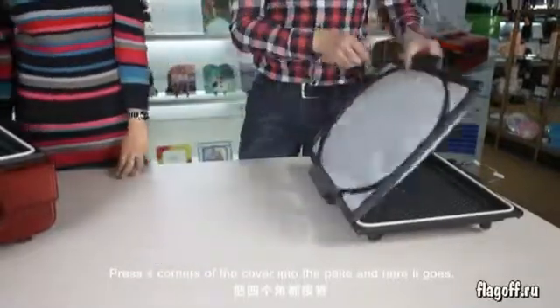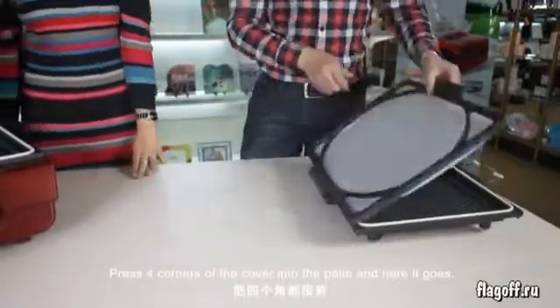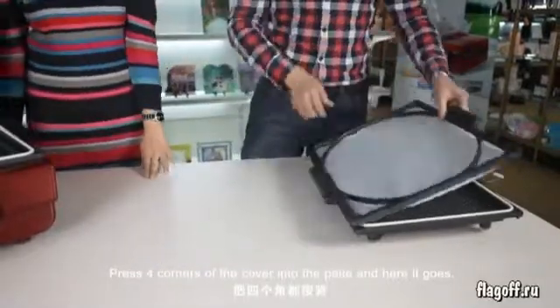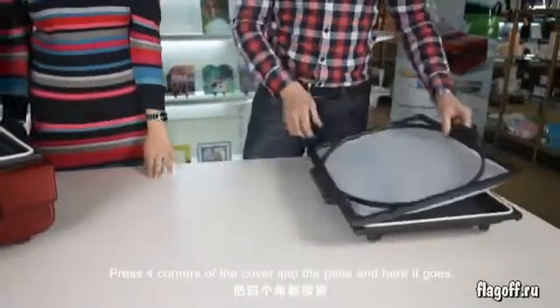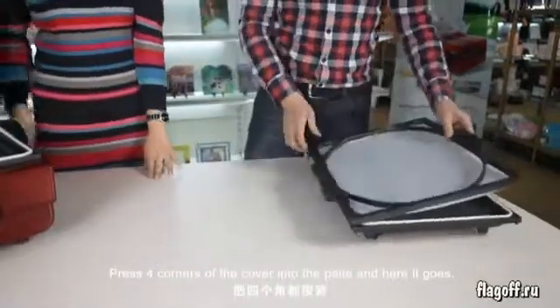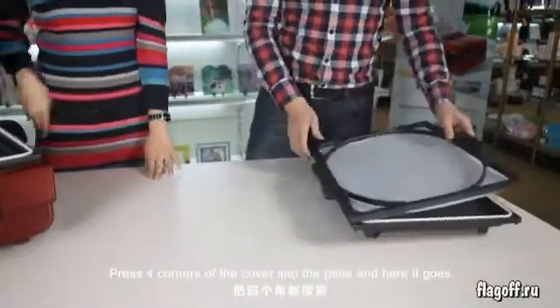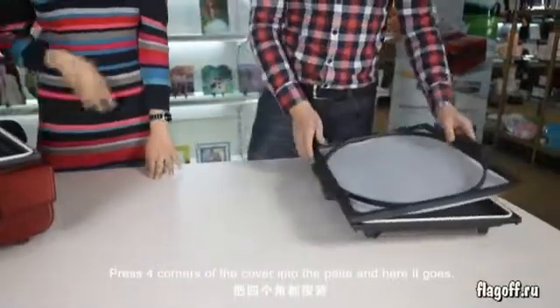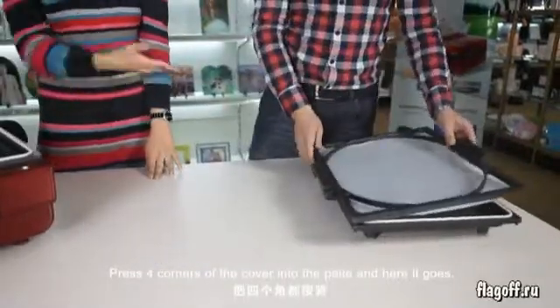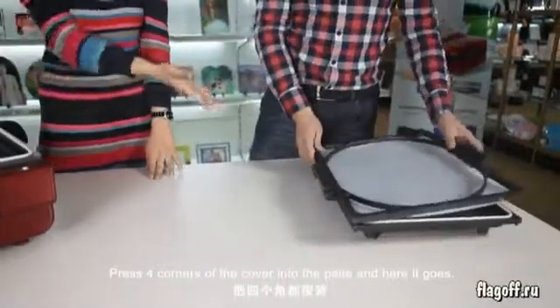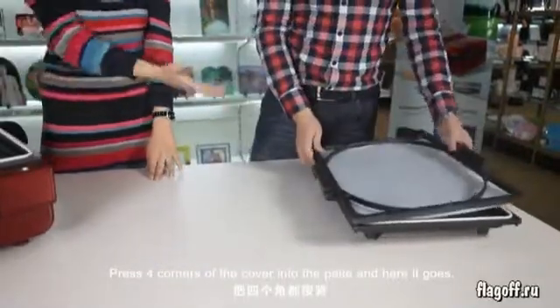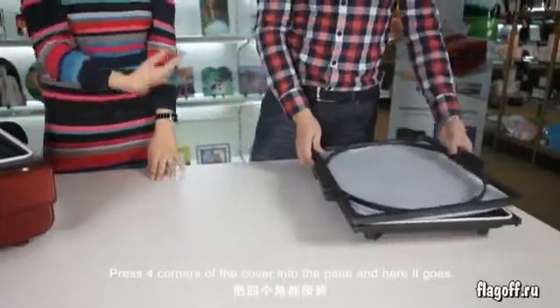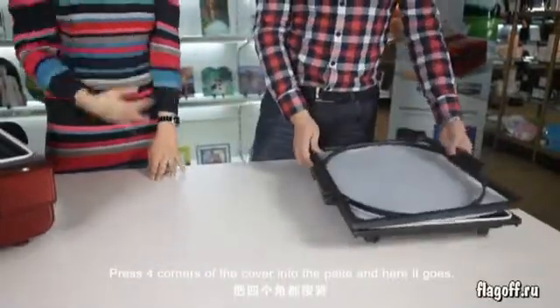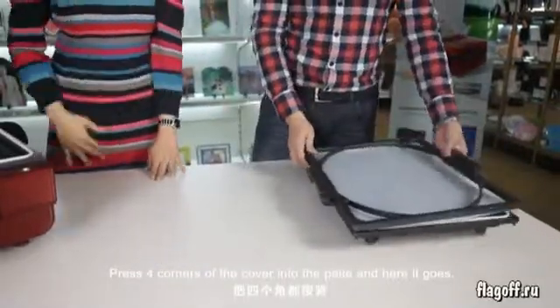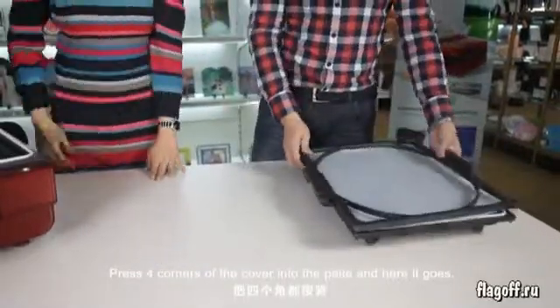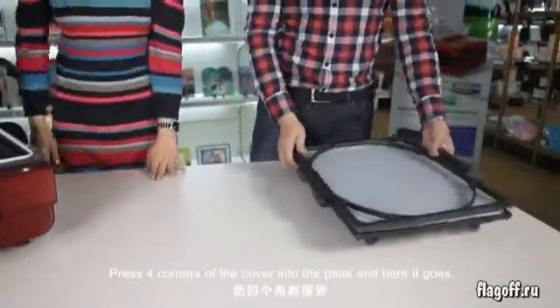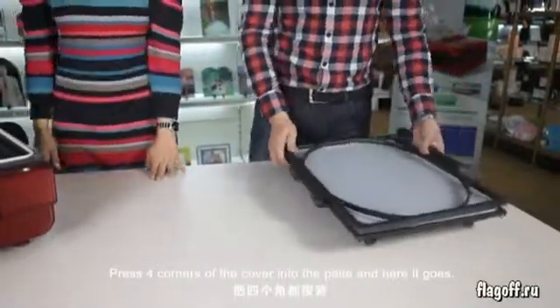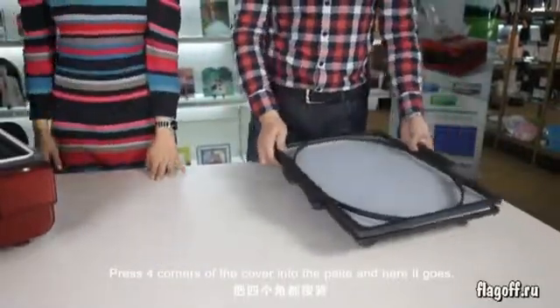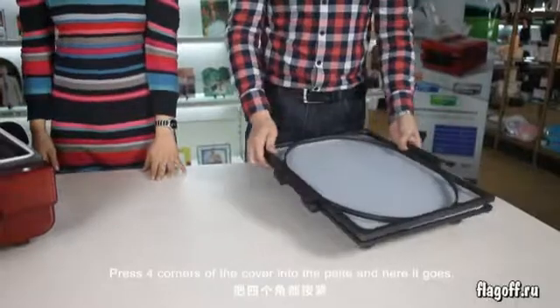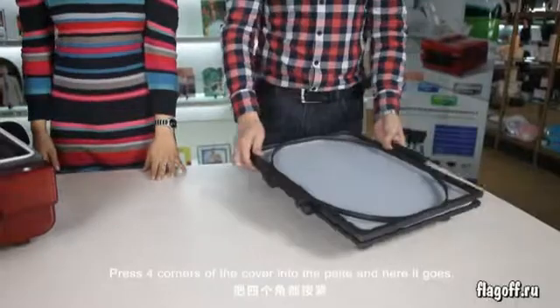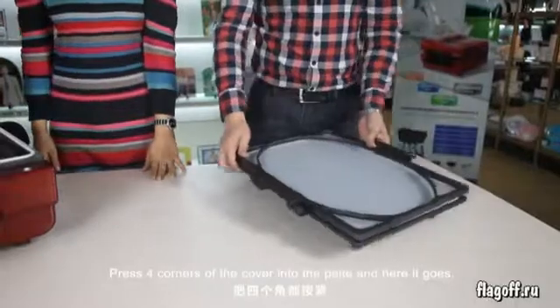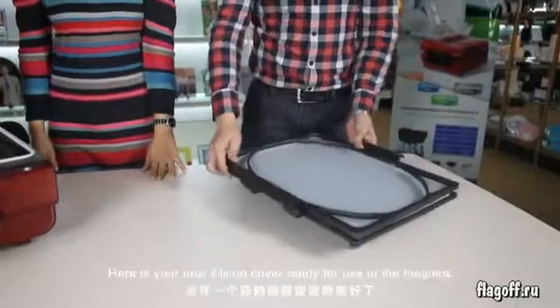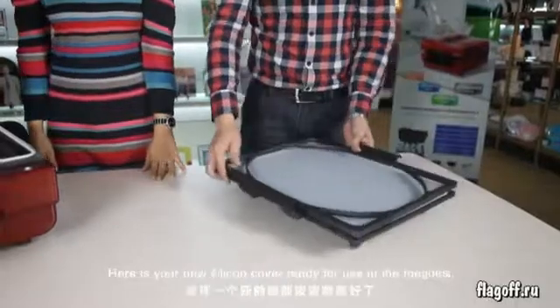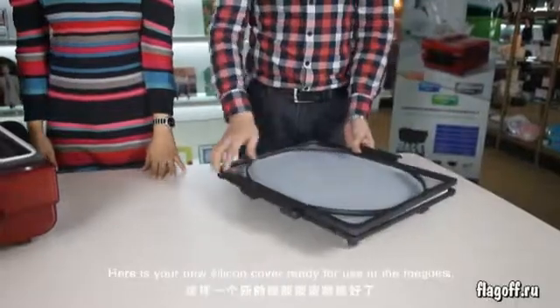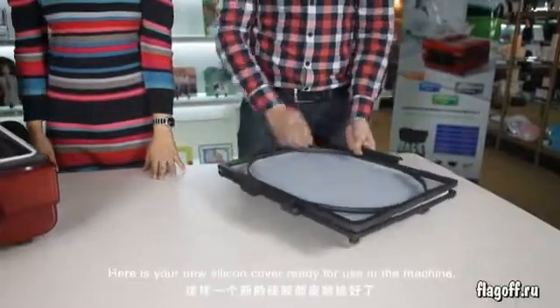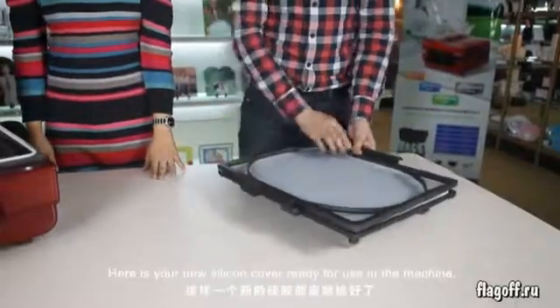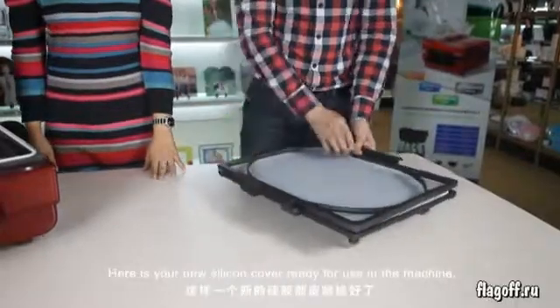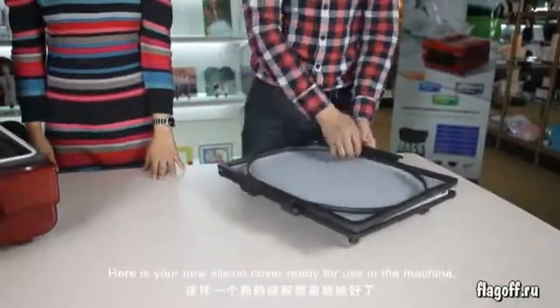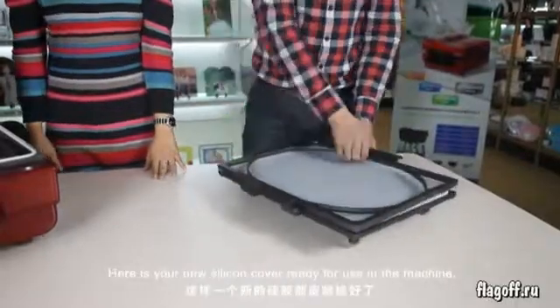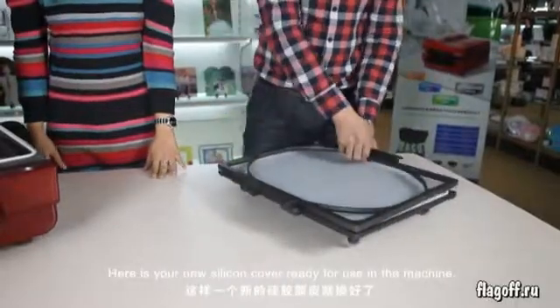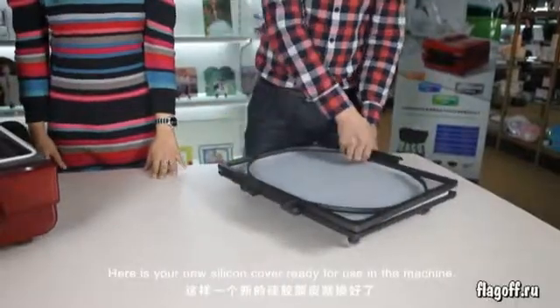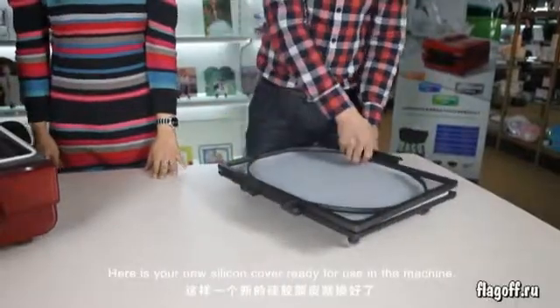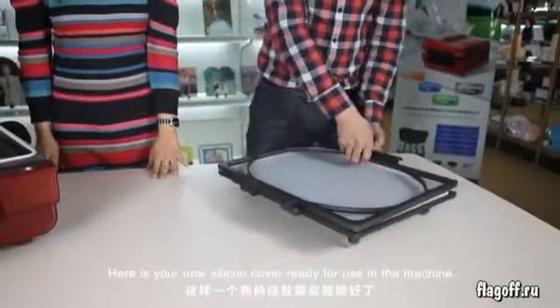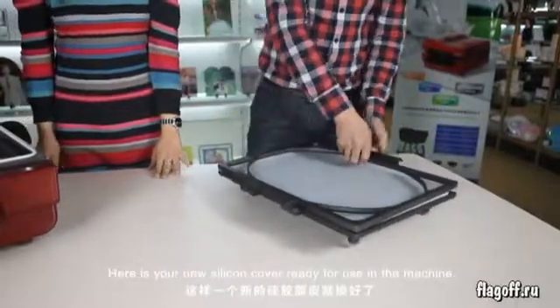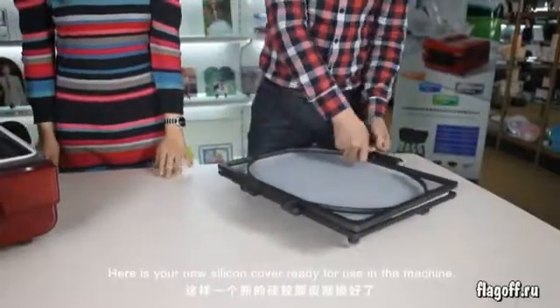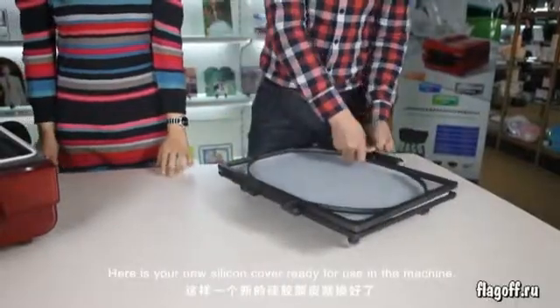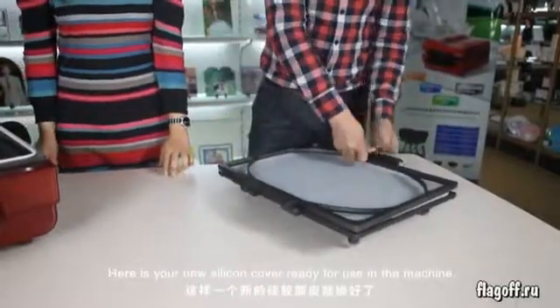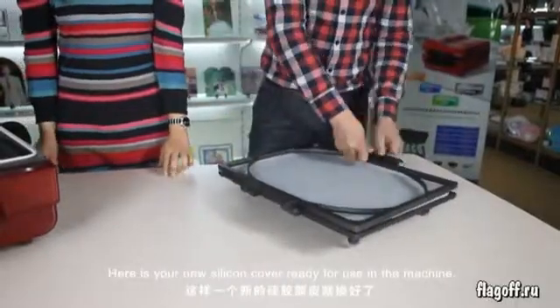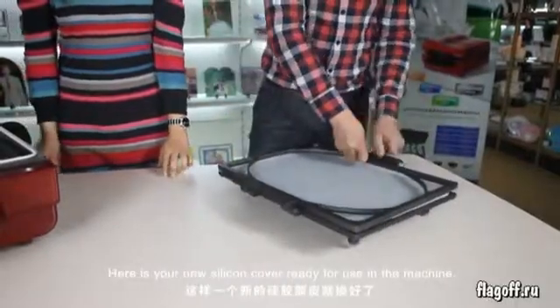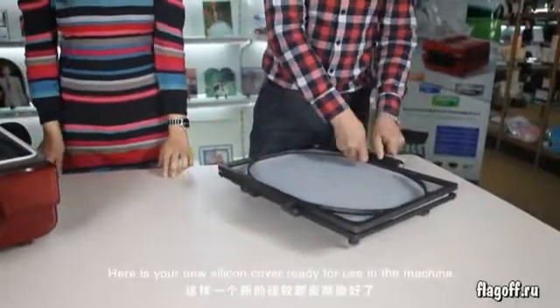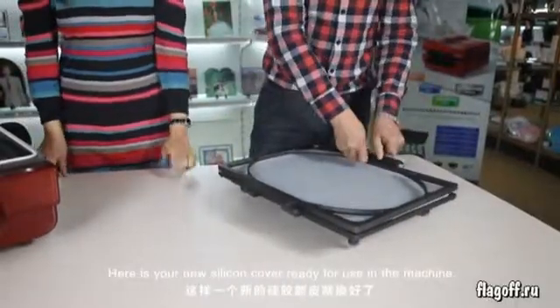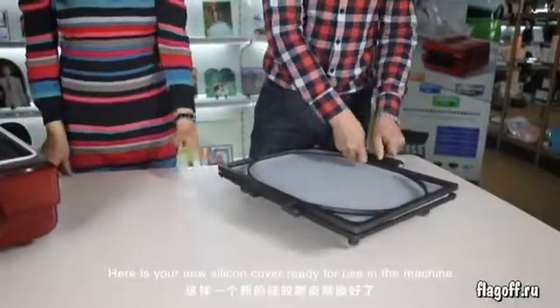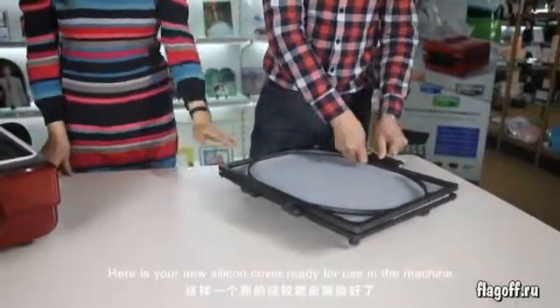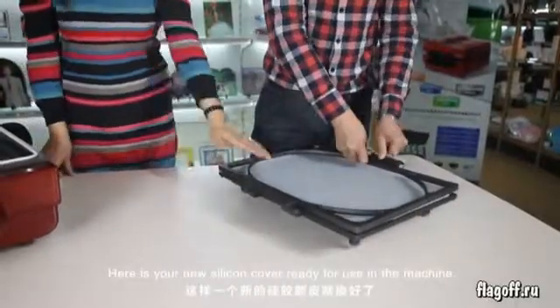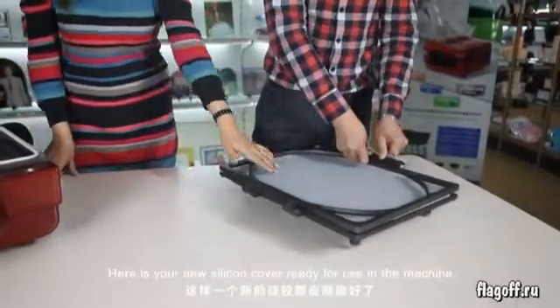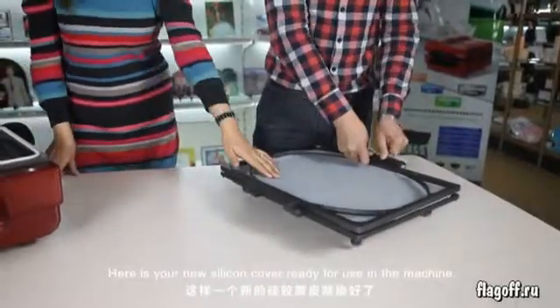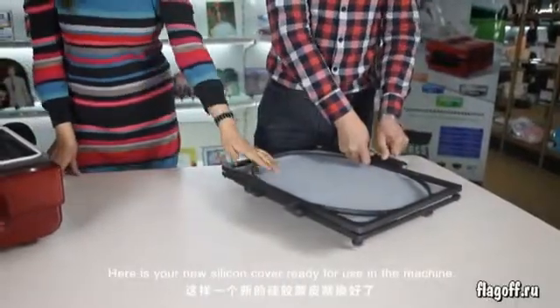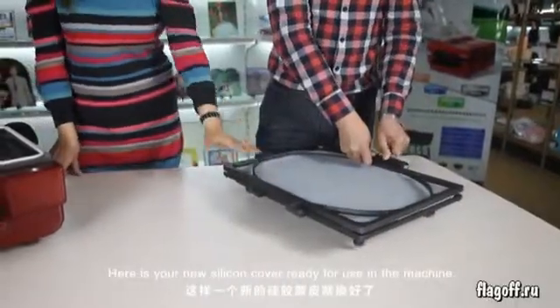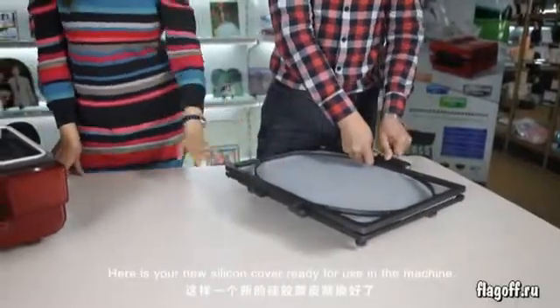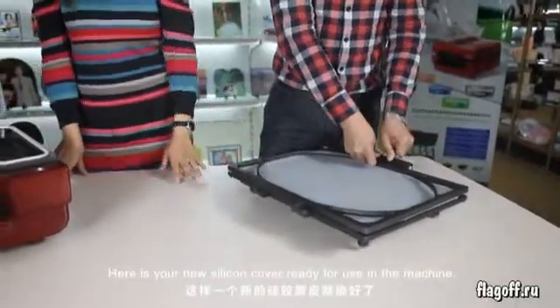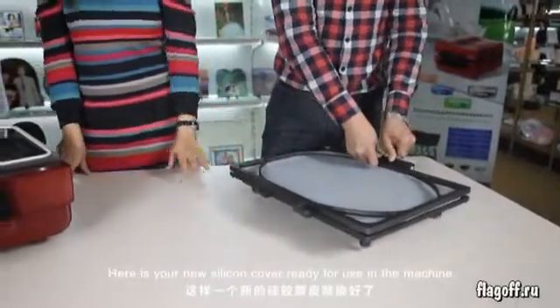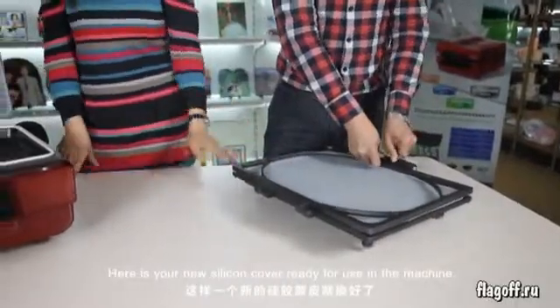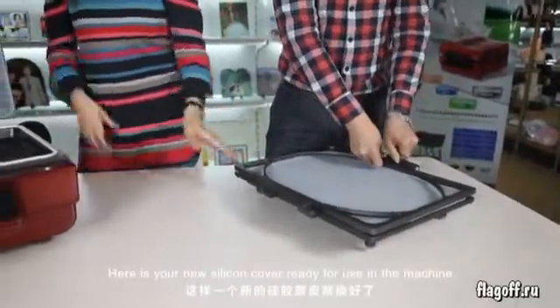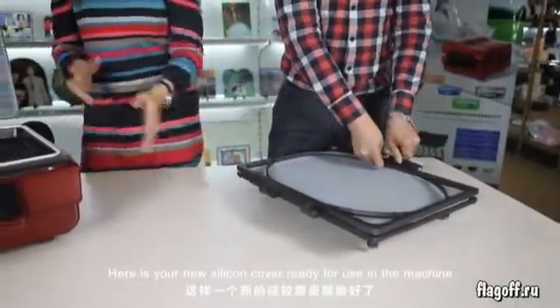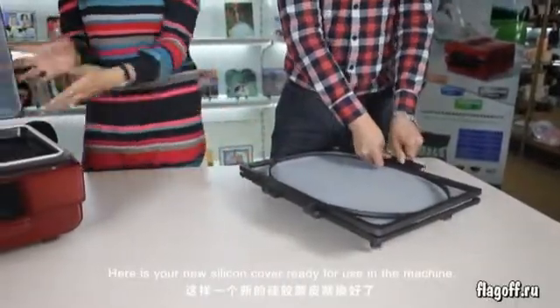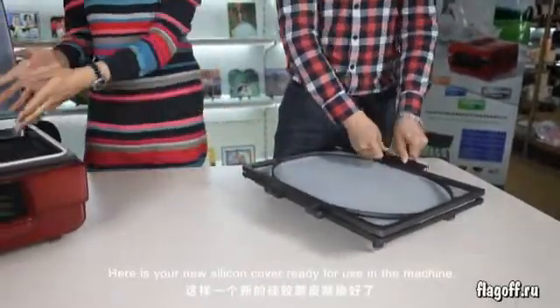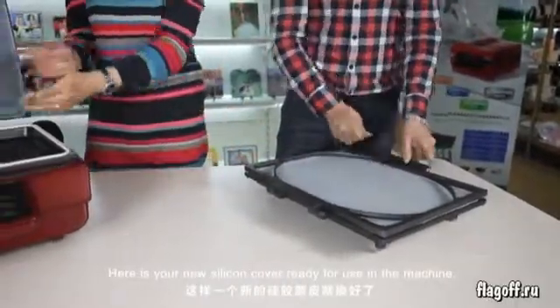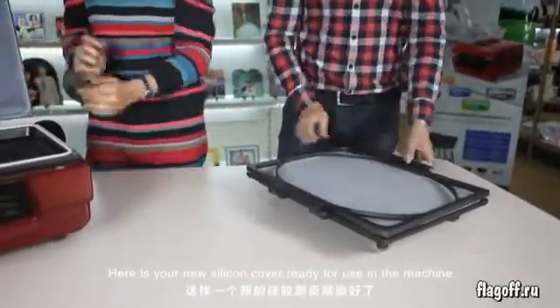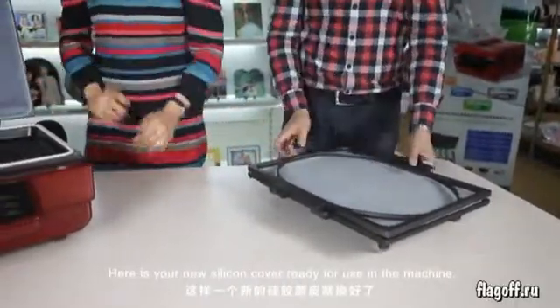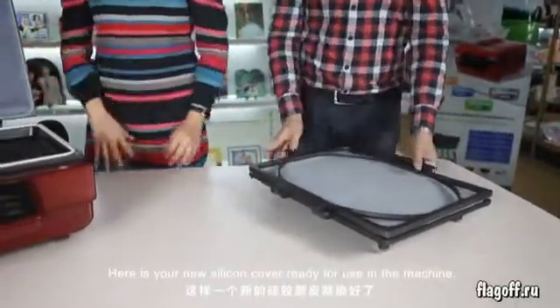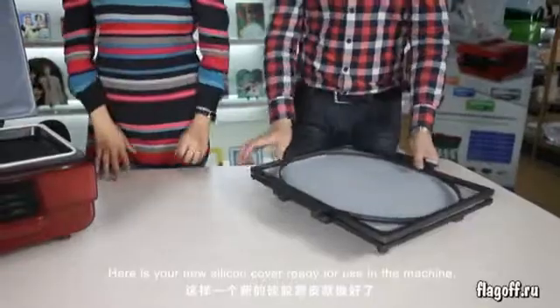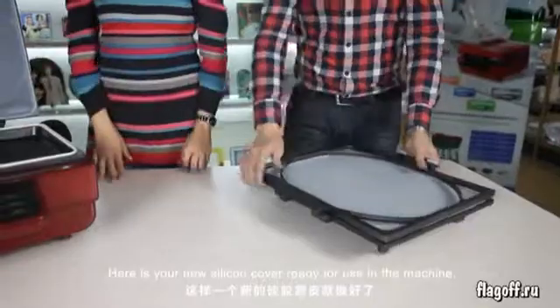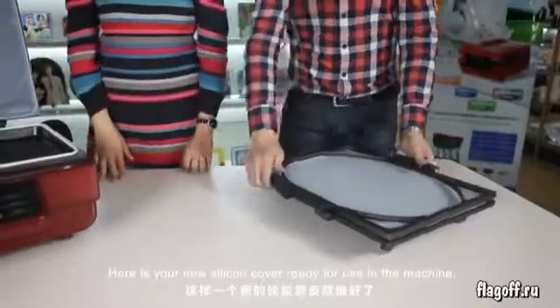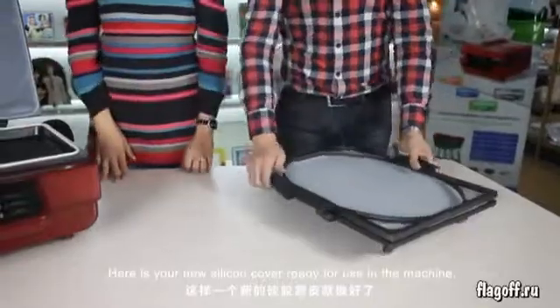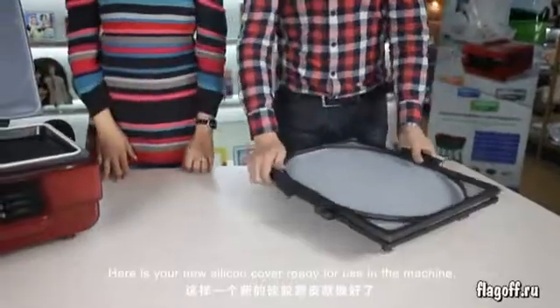And here it goes. Here is your new silicone cover ready for use in the machine.